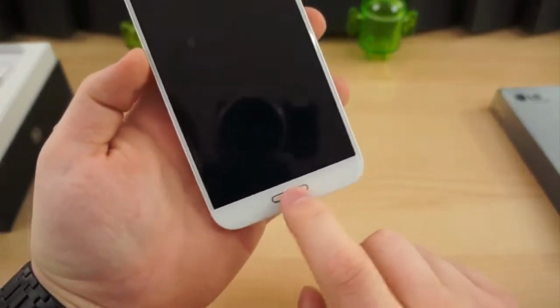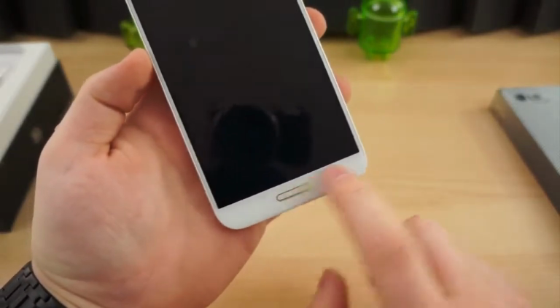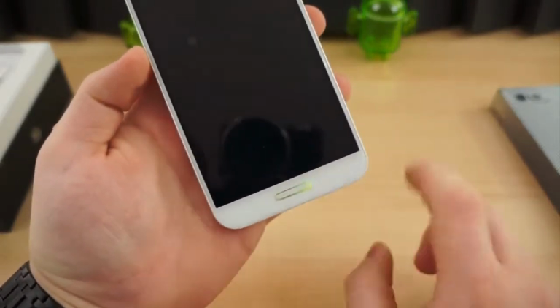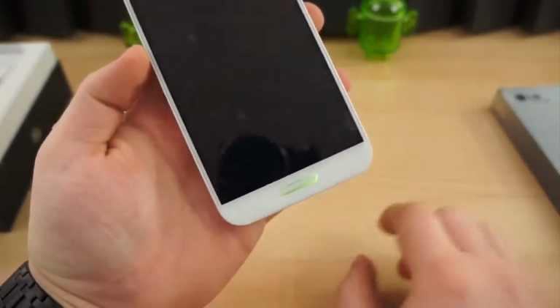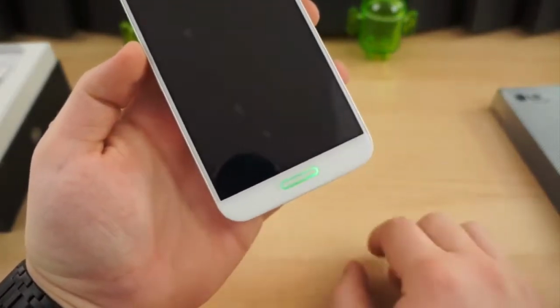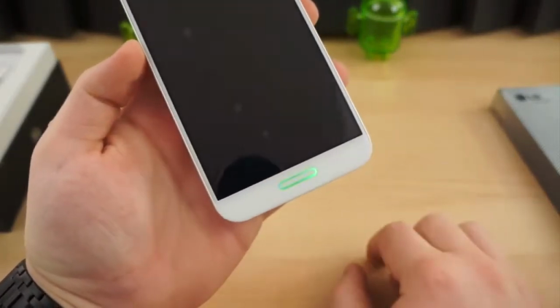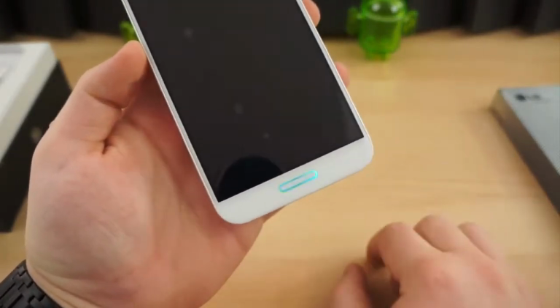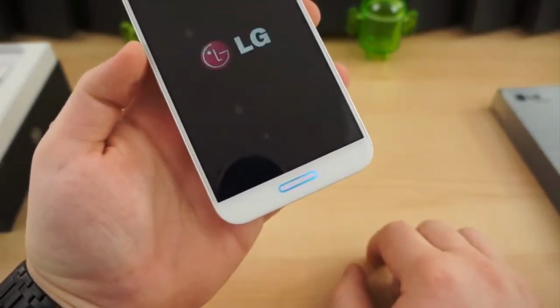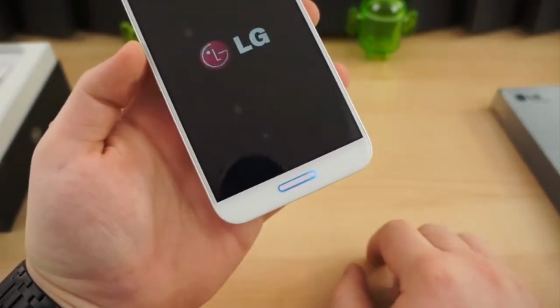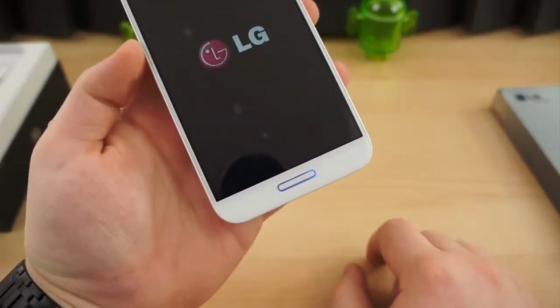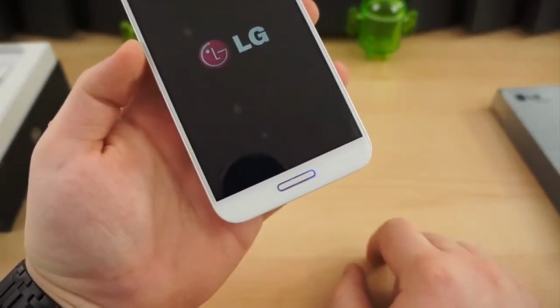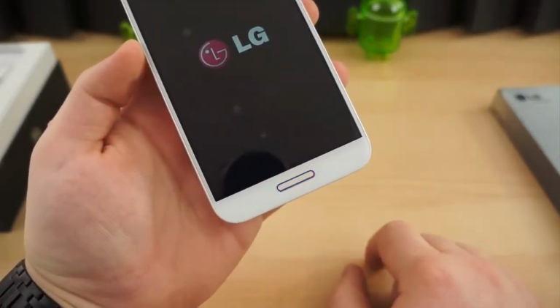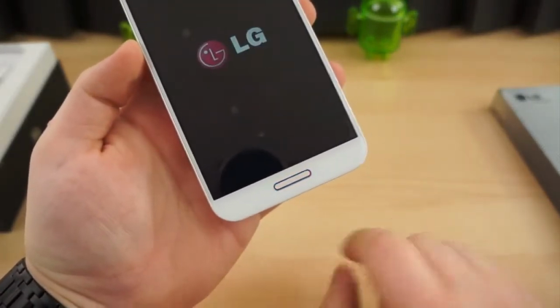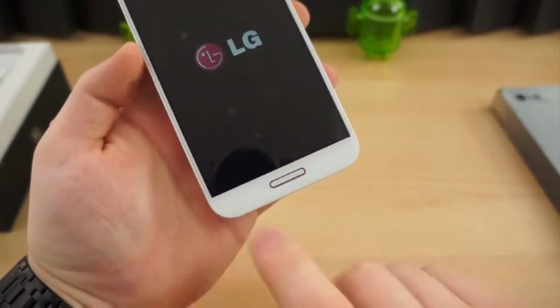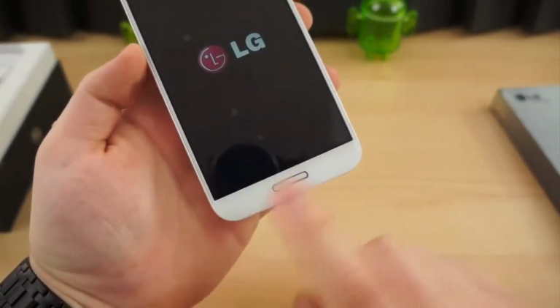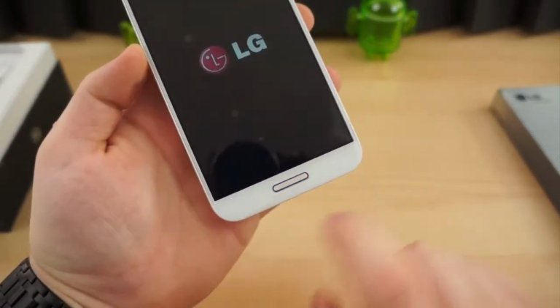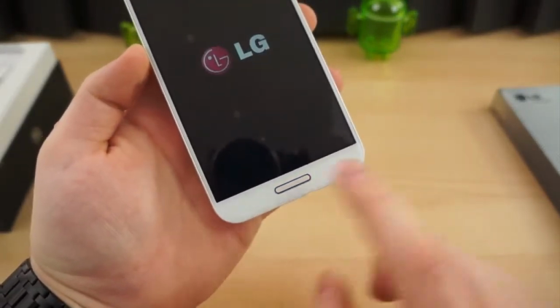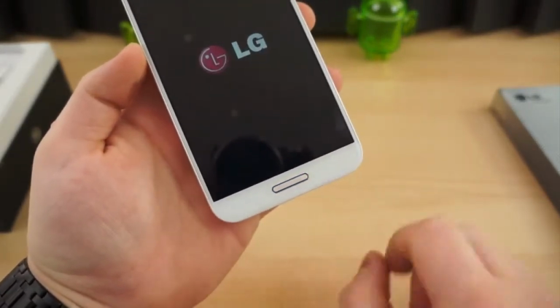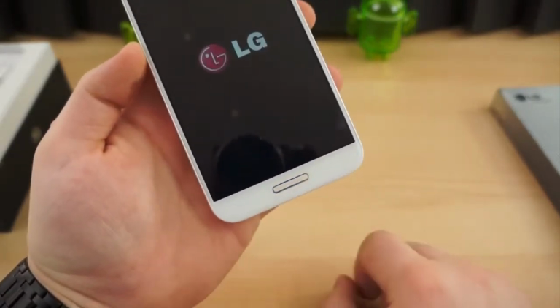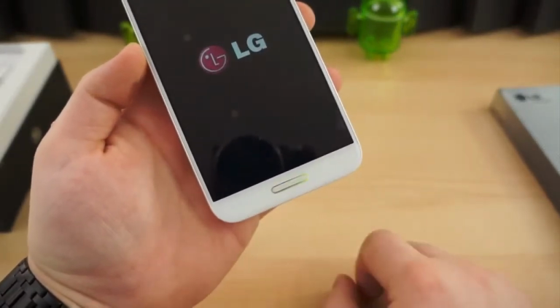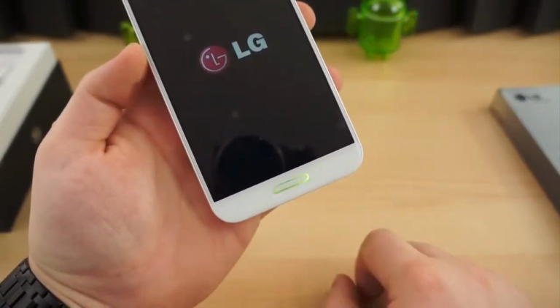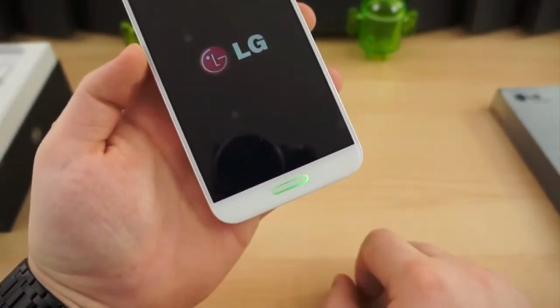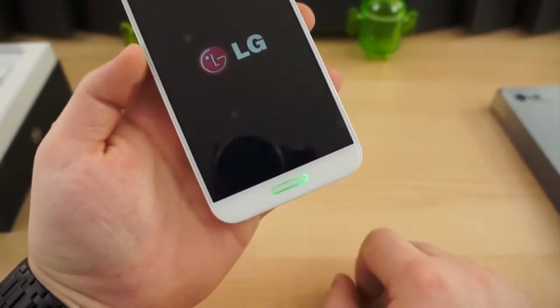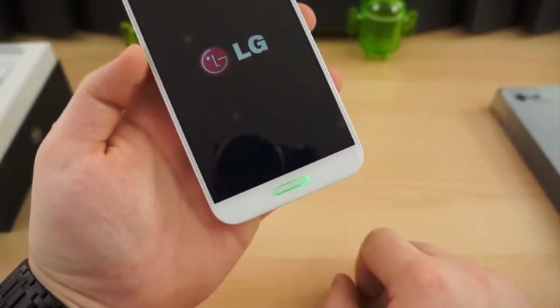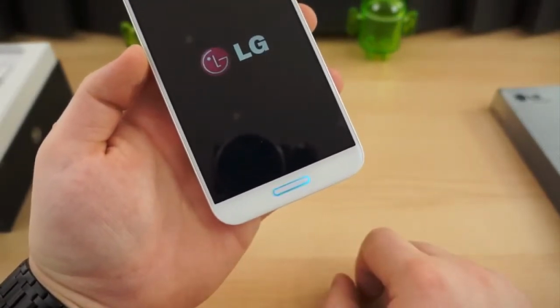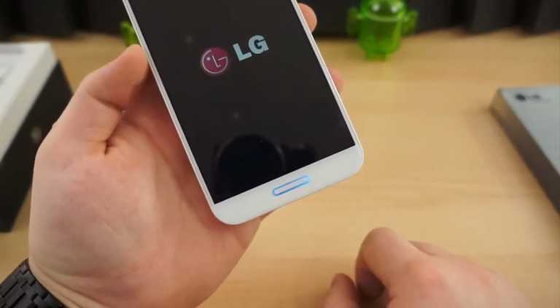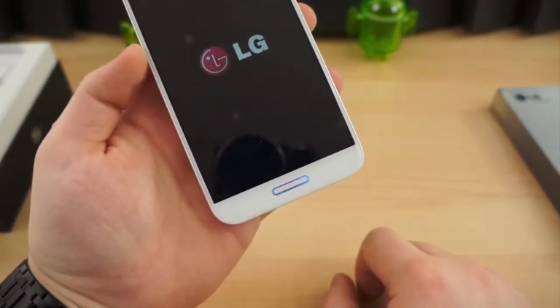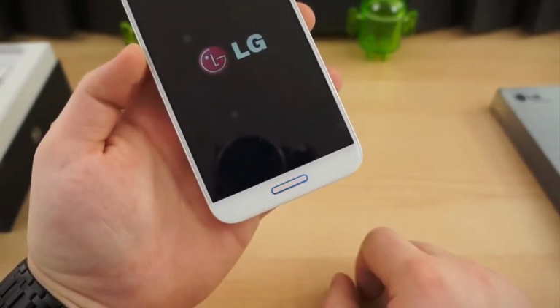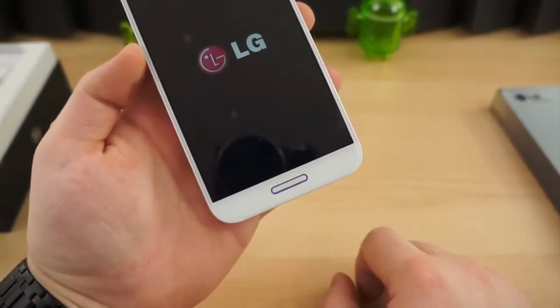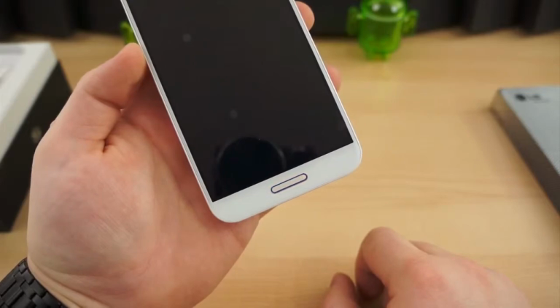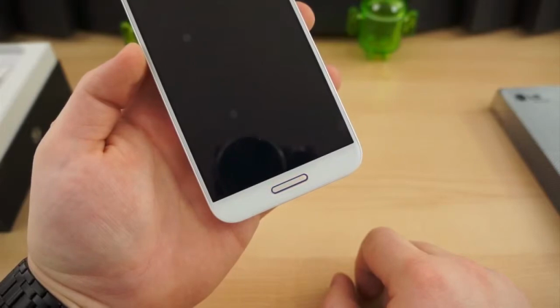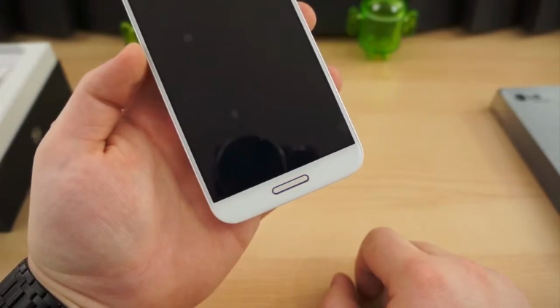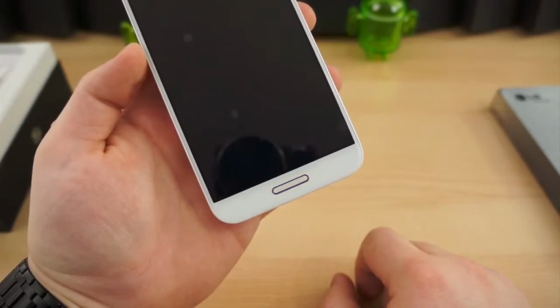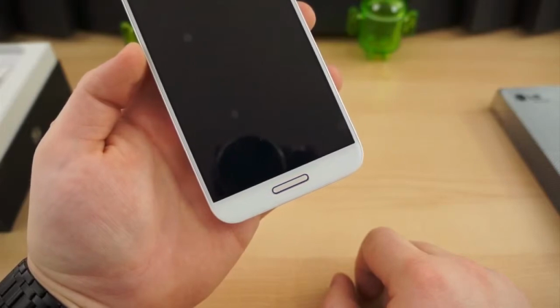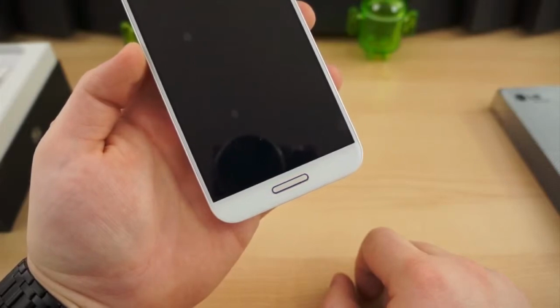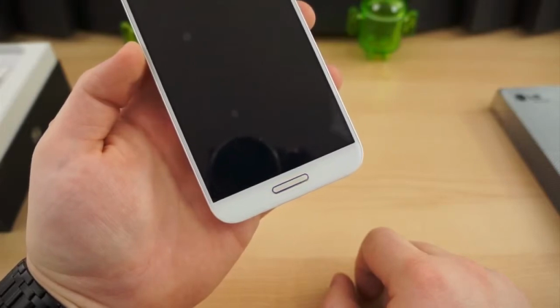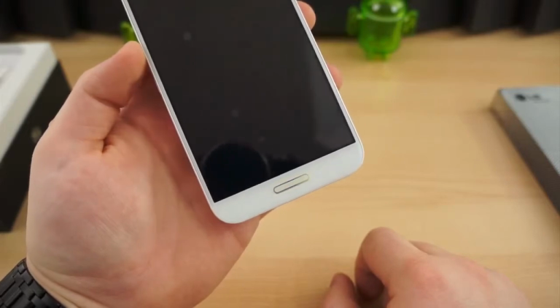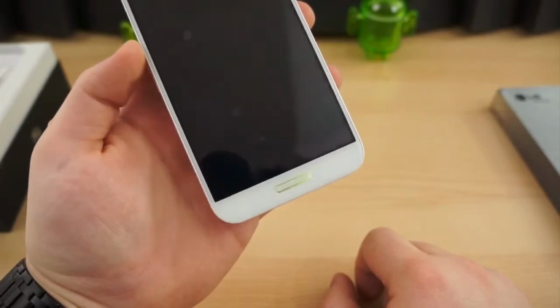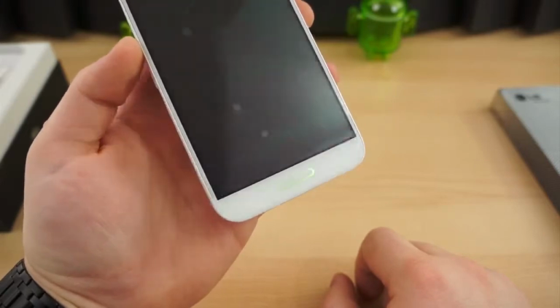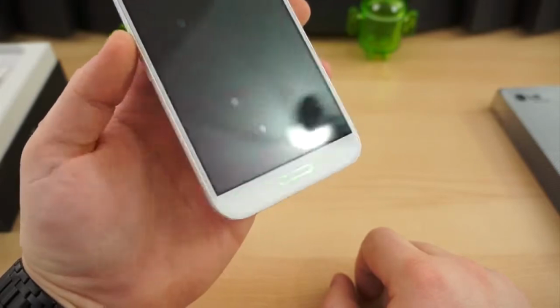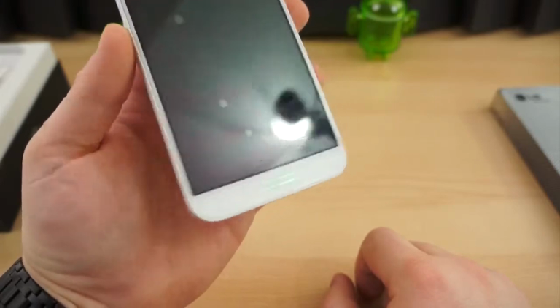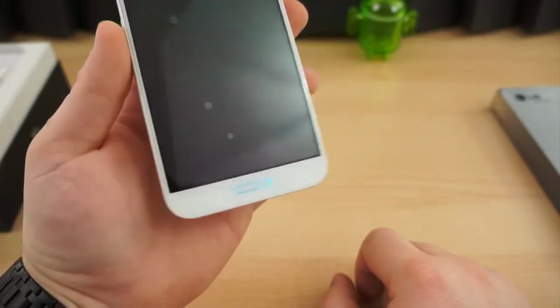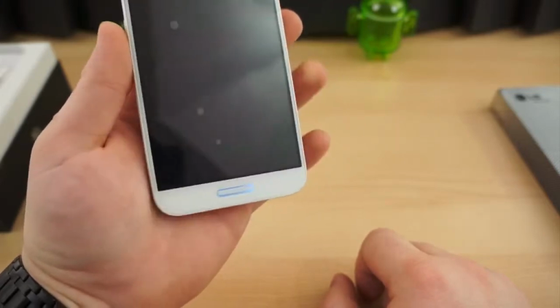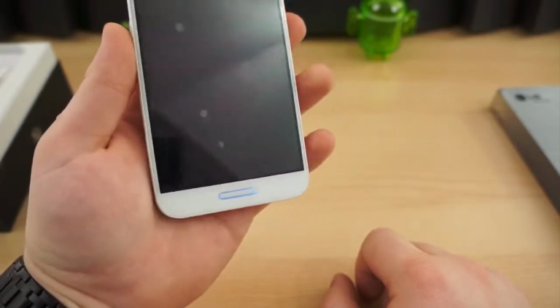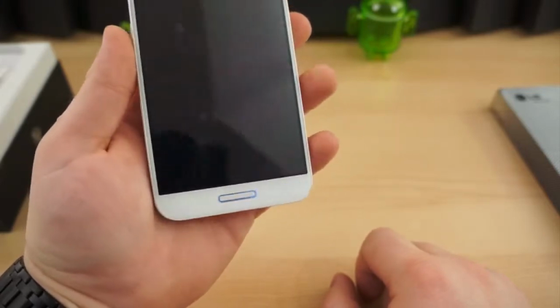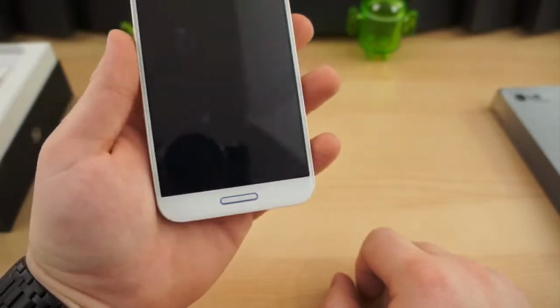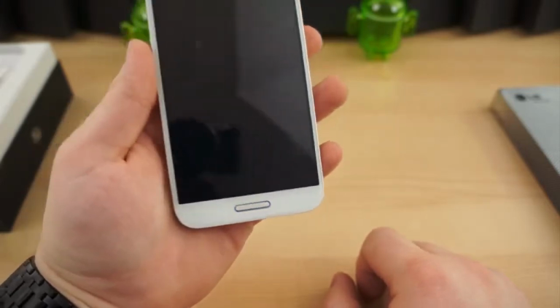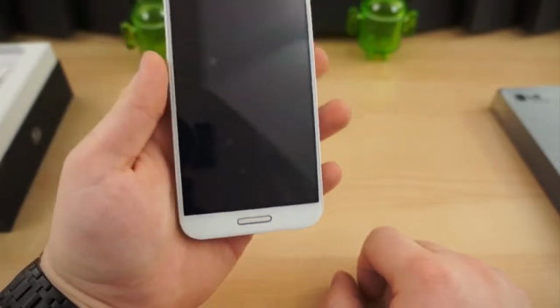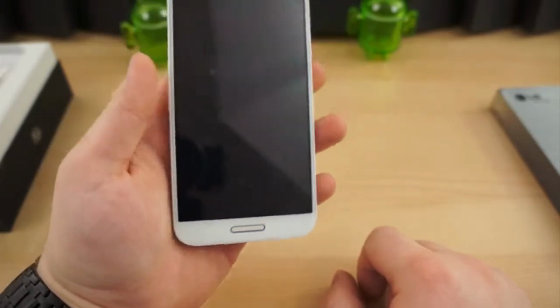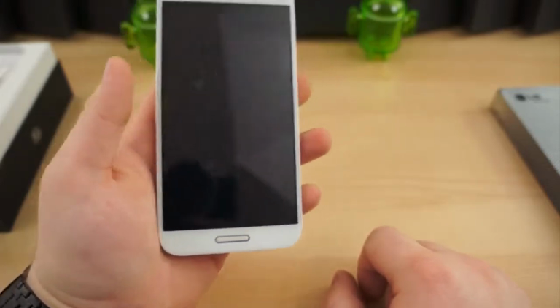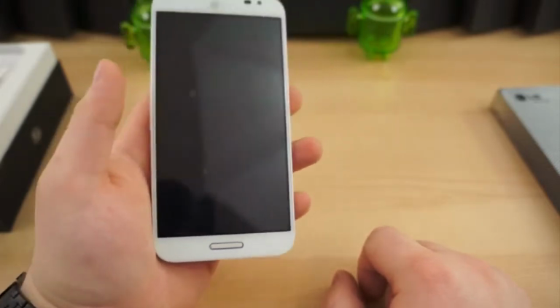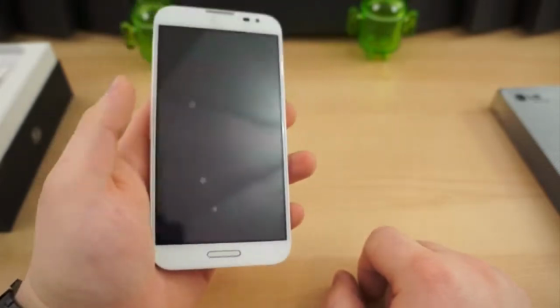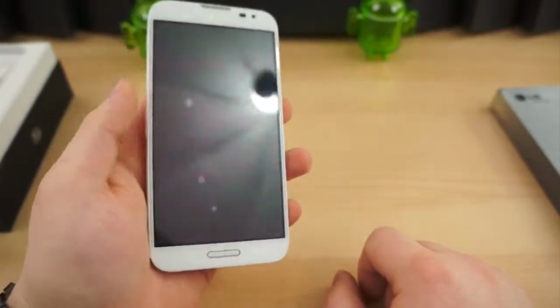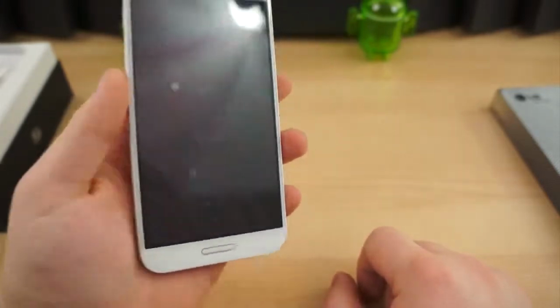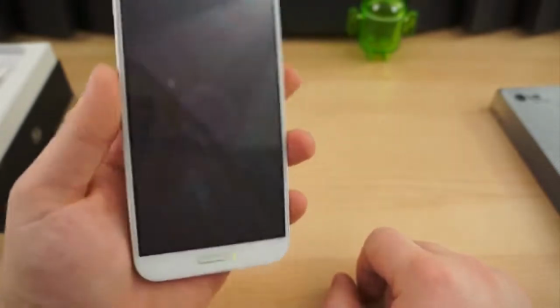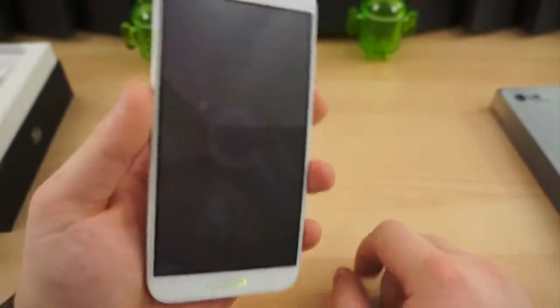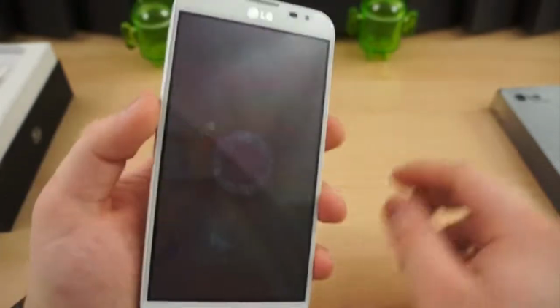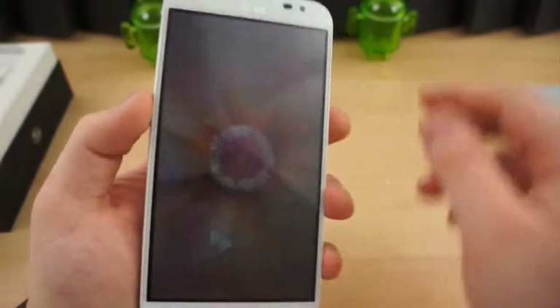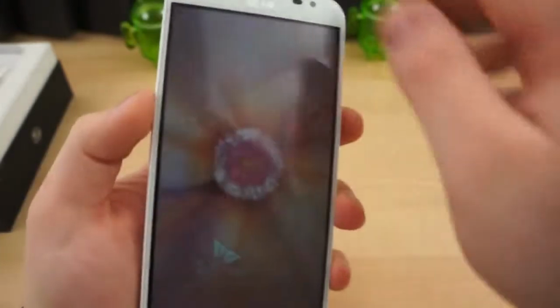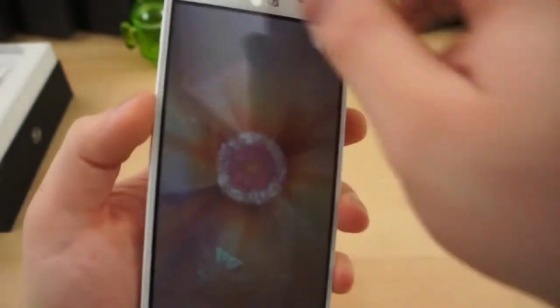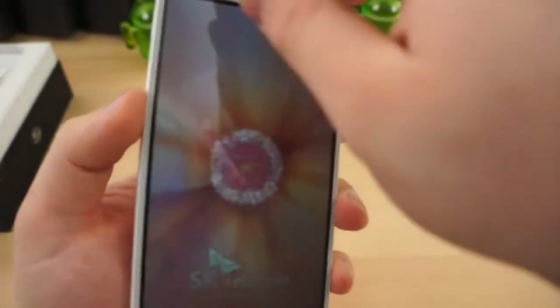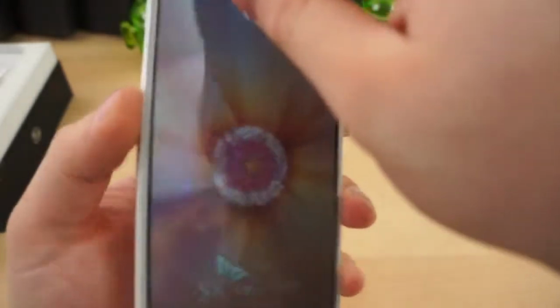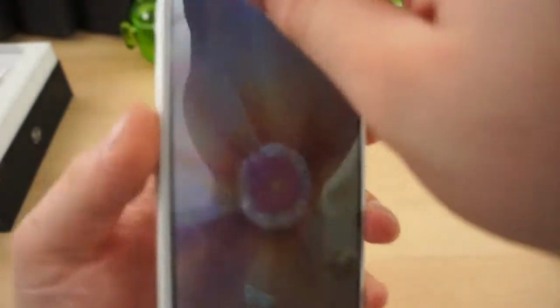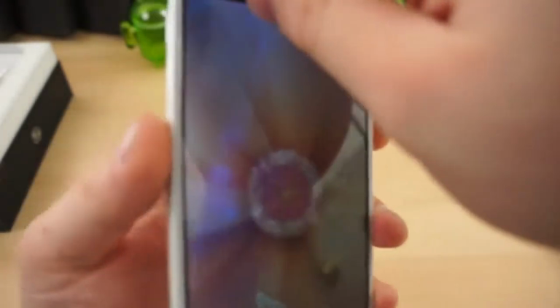If you saw that quickly — it'll light up and make a nice little visualization. The LED notification is built right into the home button surround.